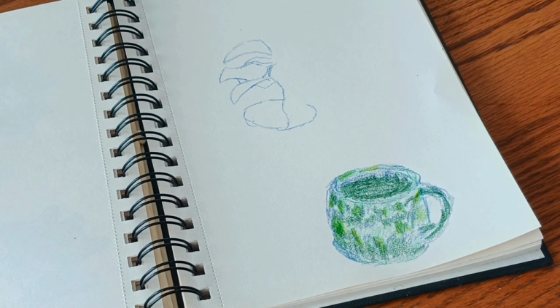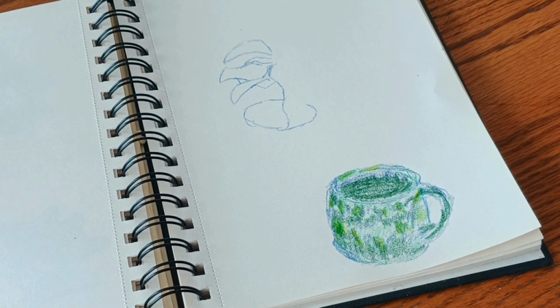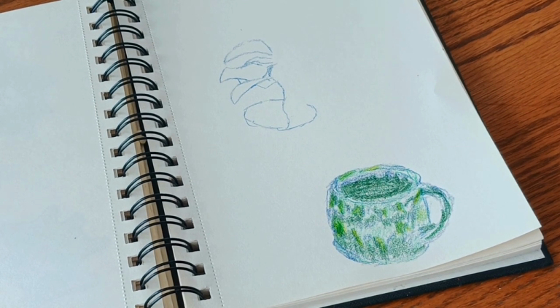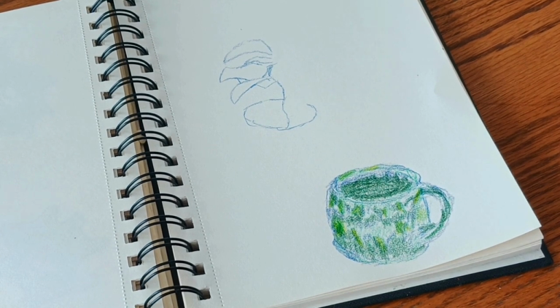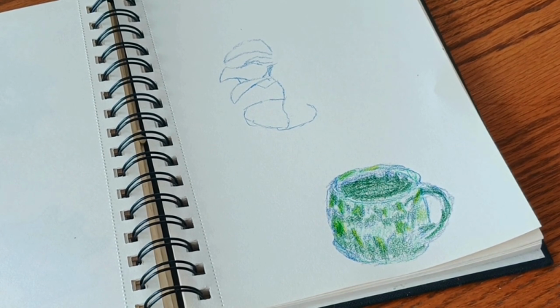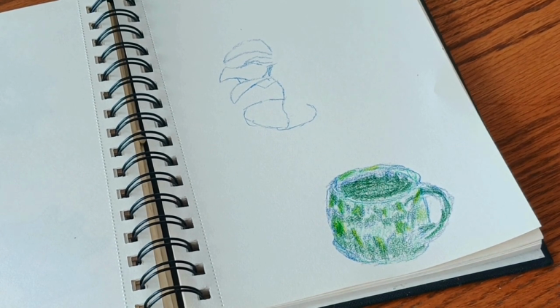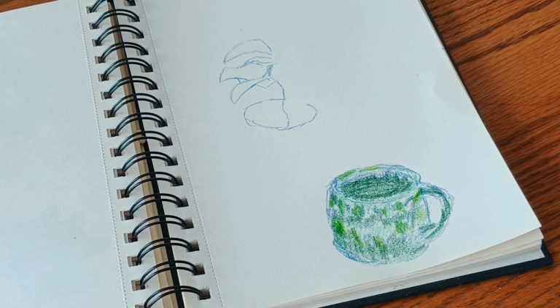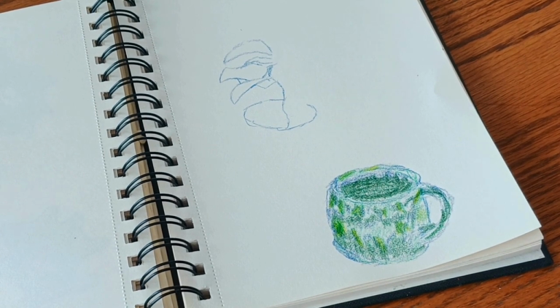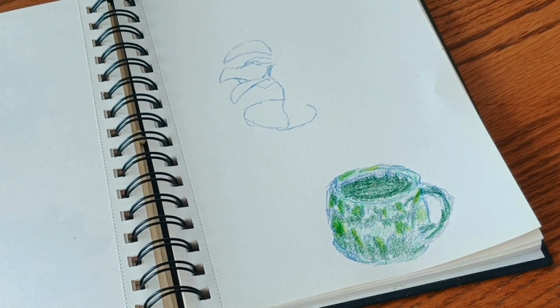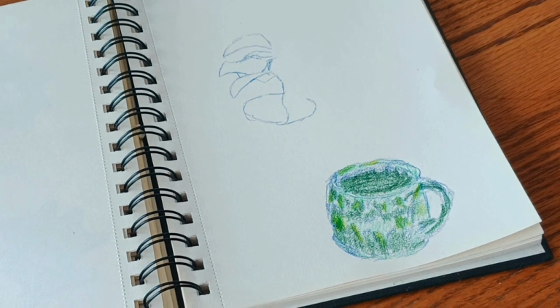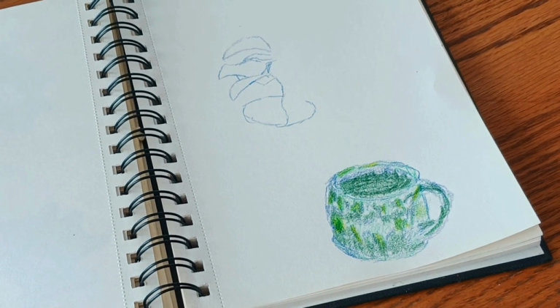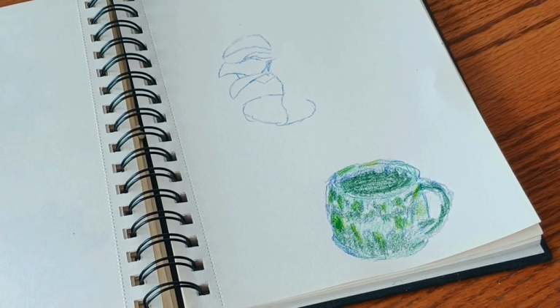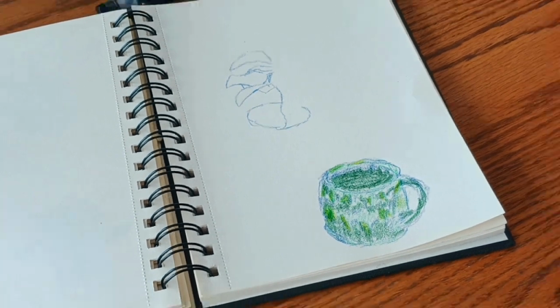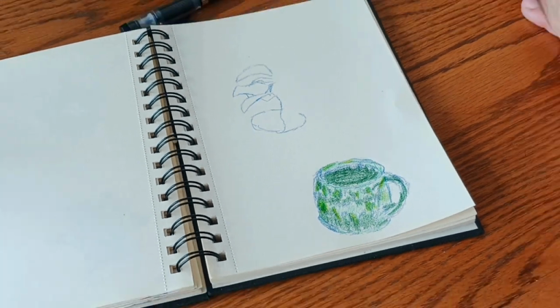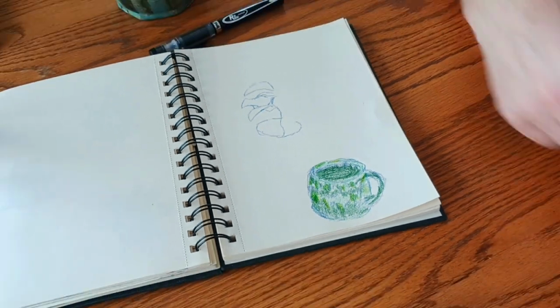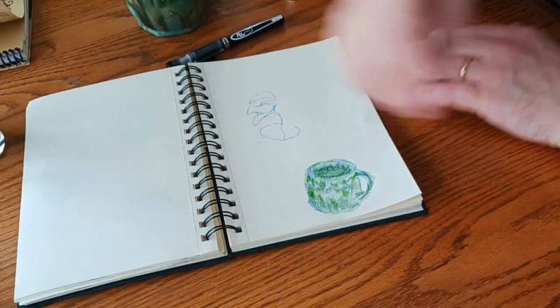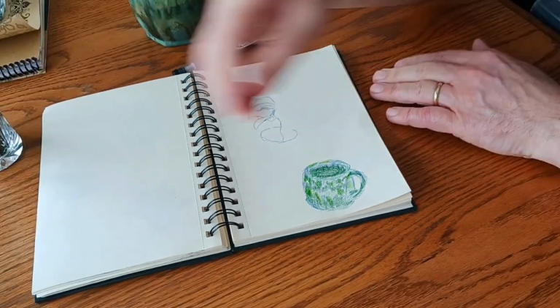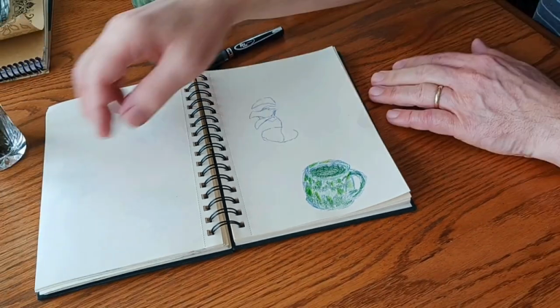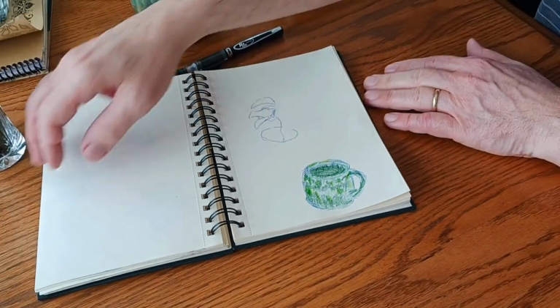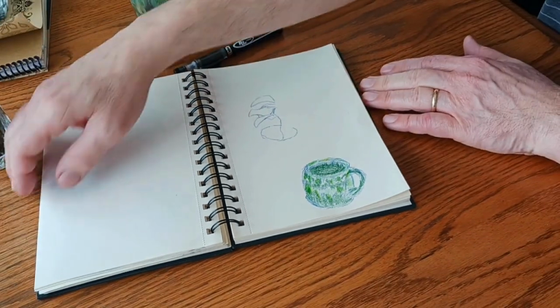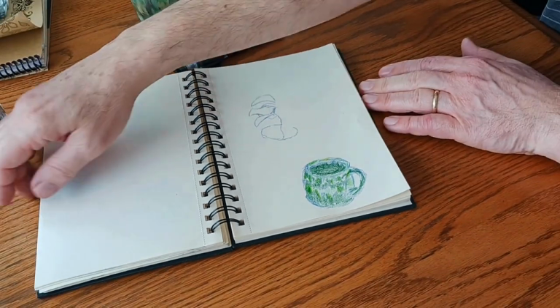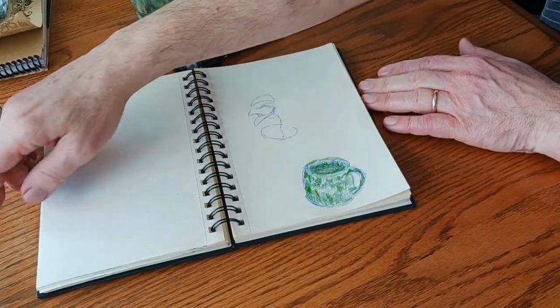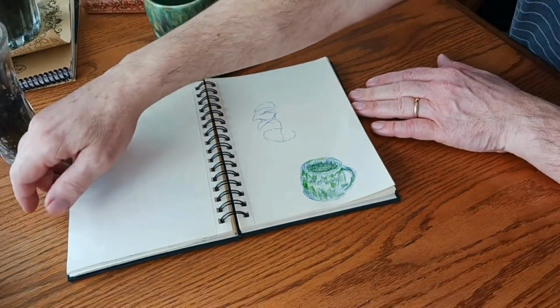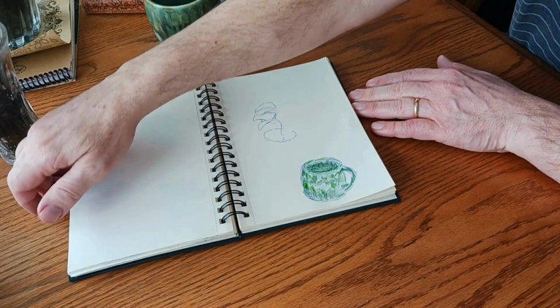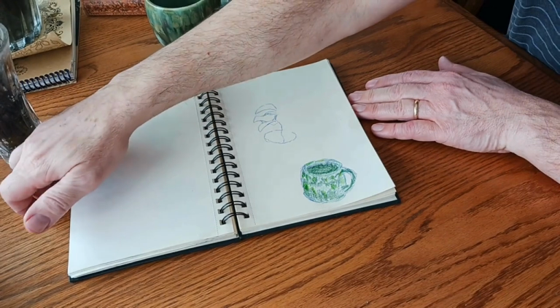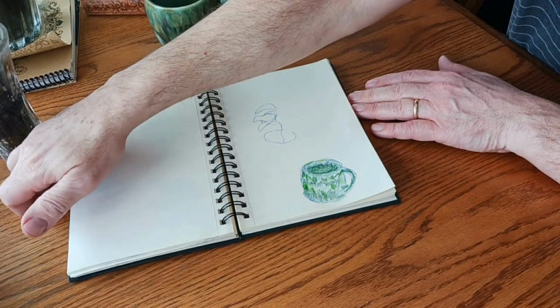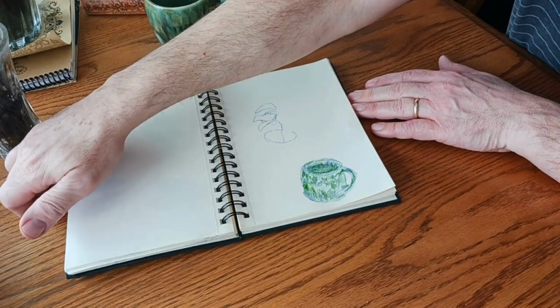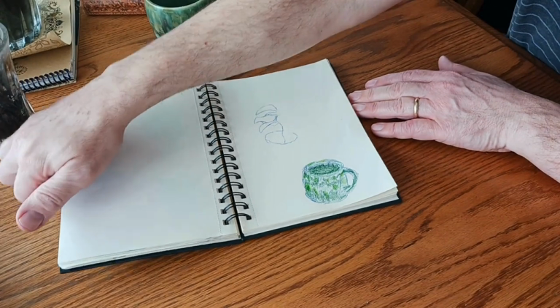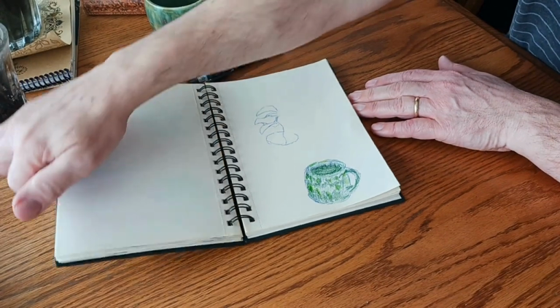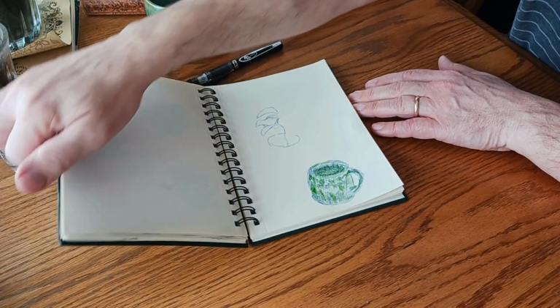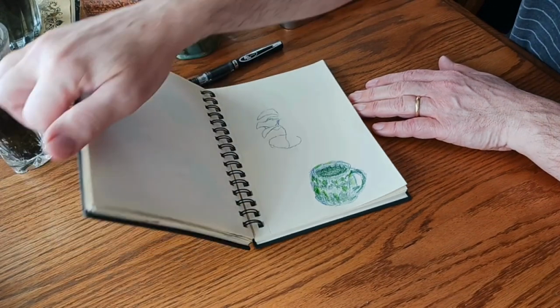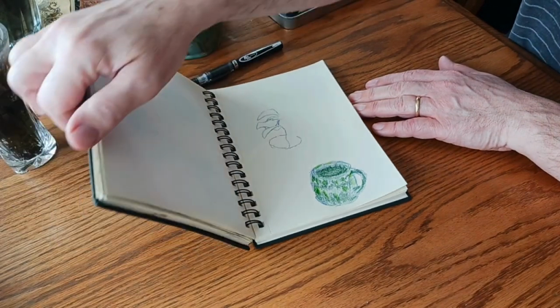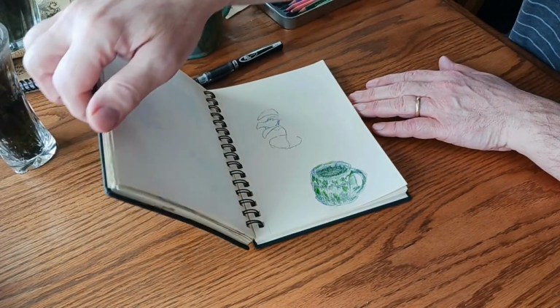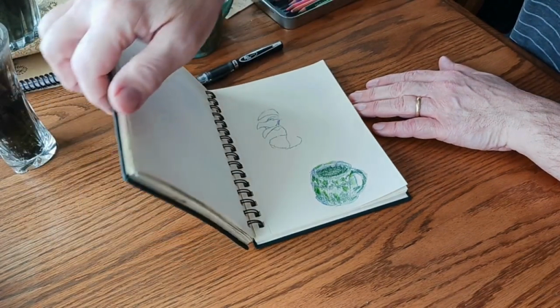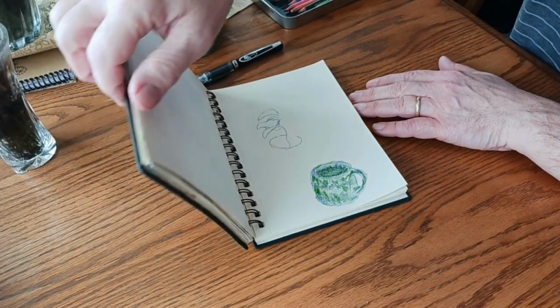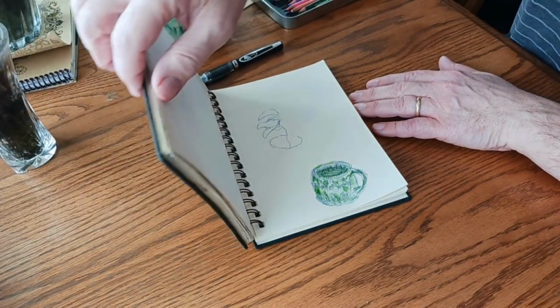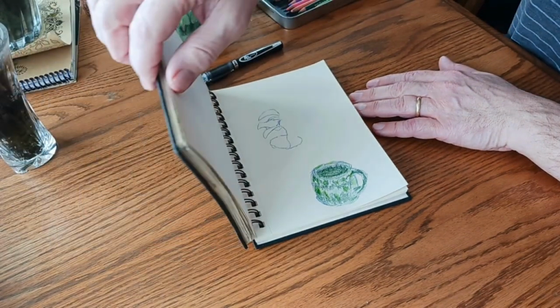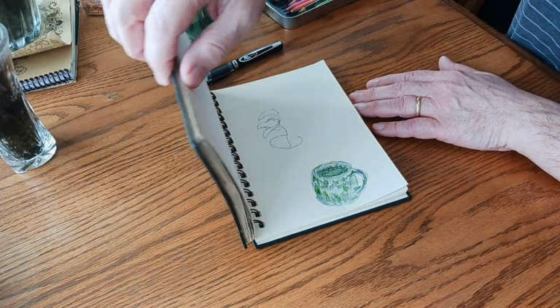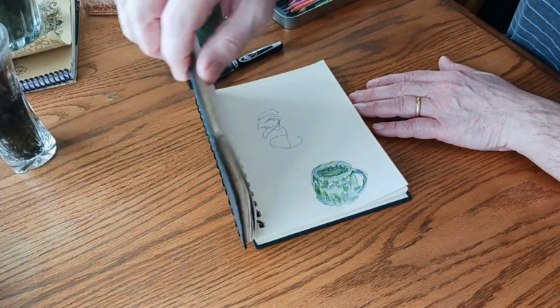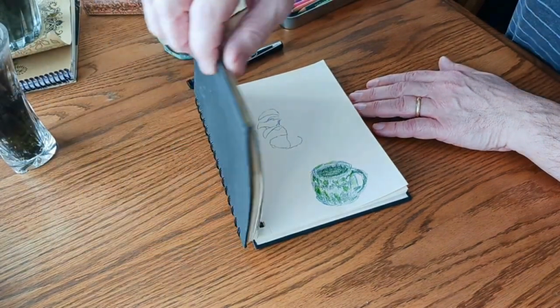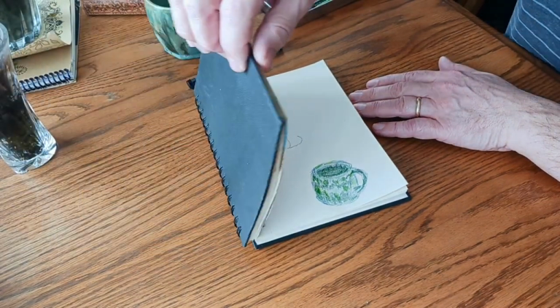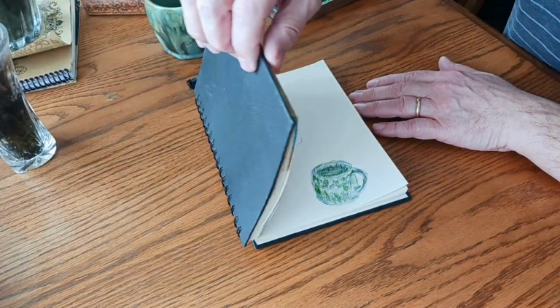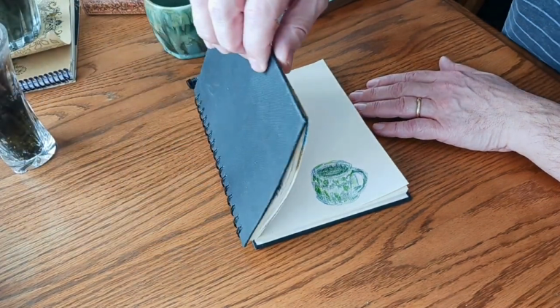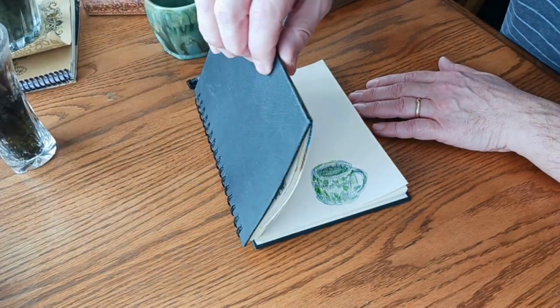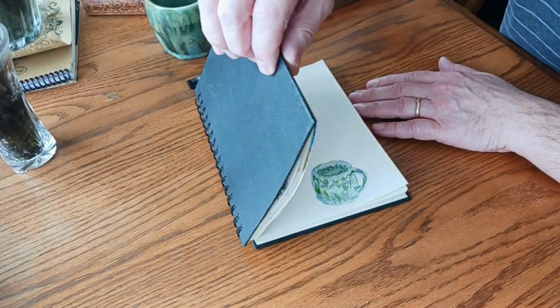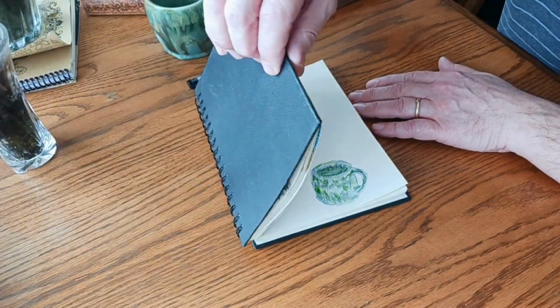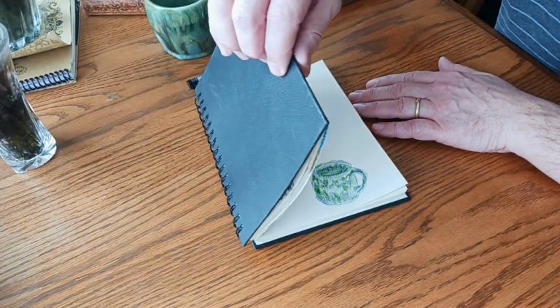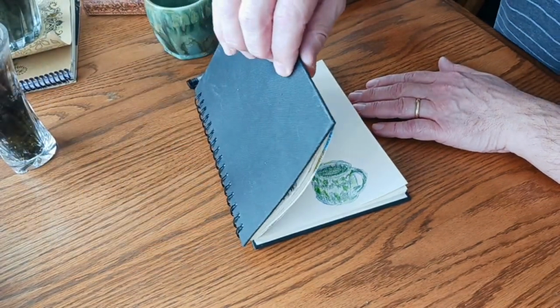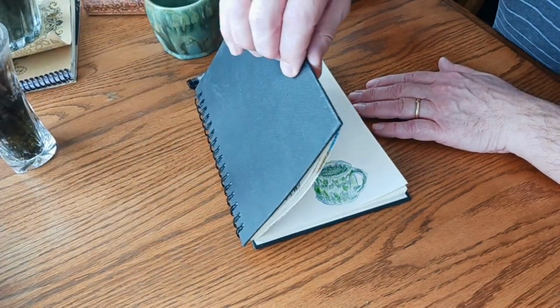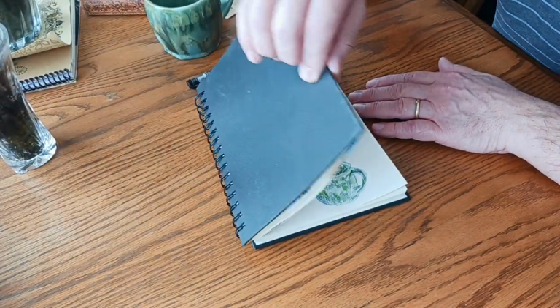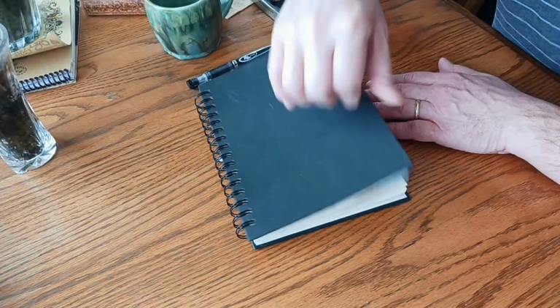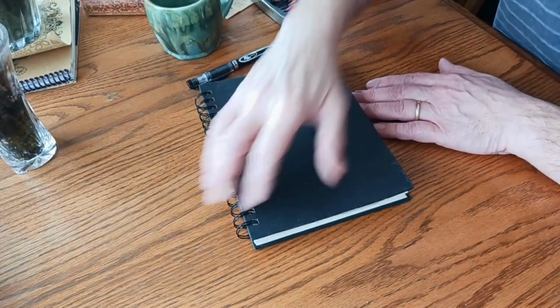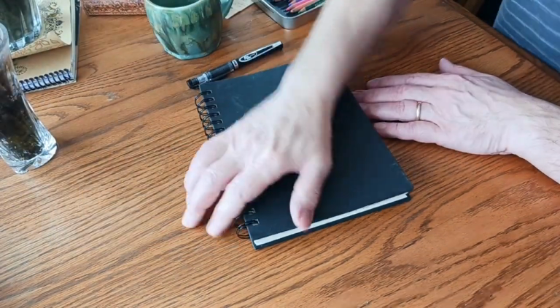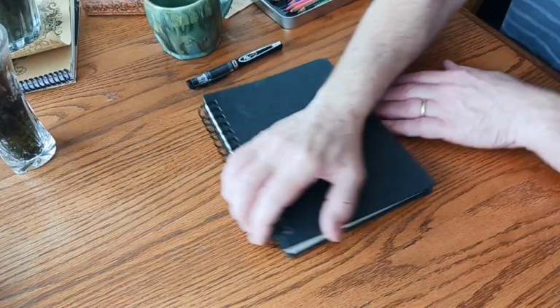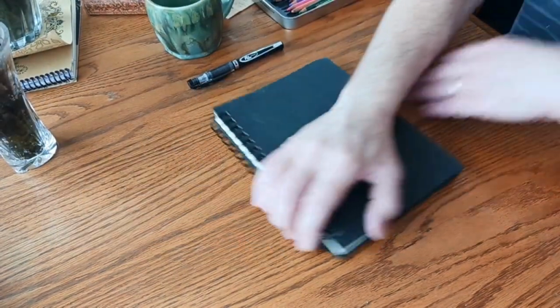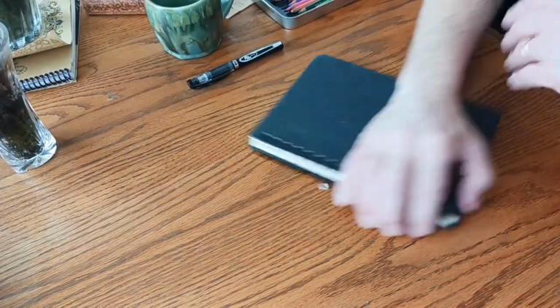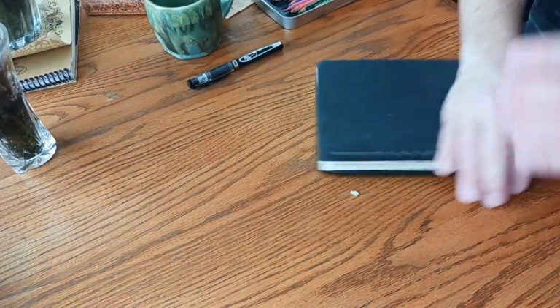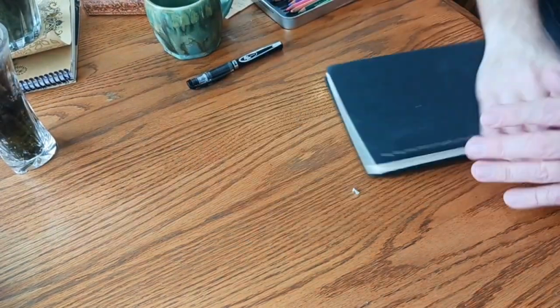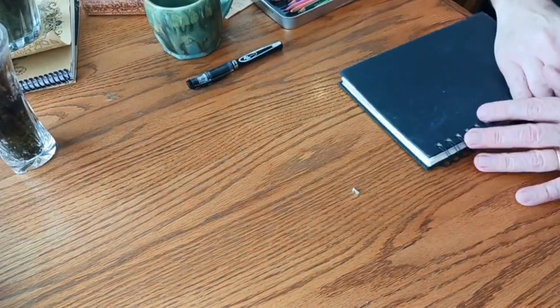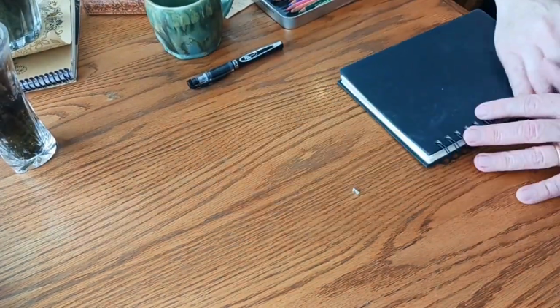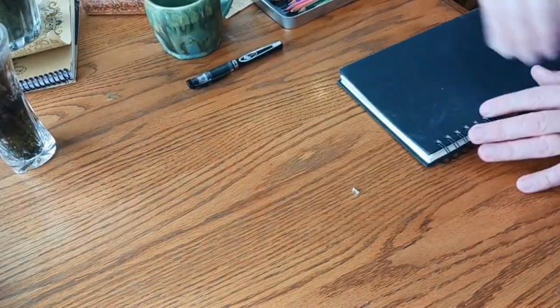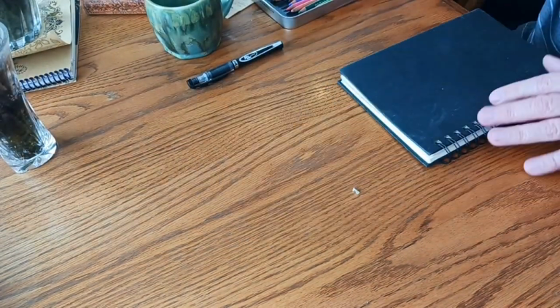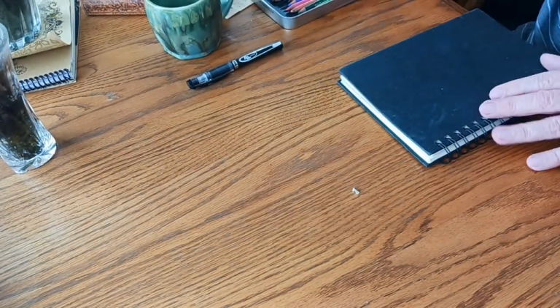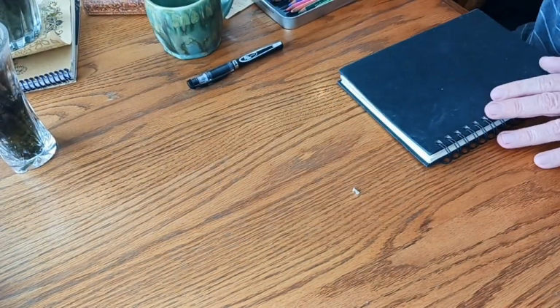Thank you for showing your sketchbook stuff. Thanks for having me. All right. Thank you.